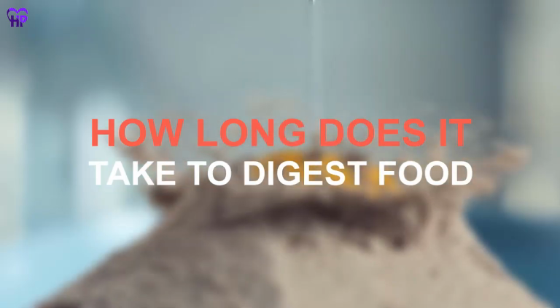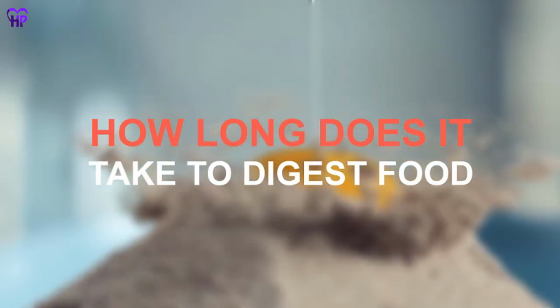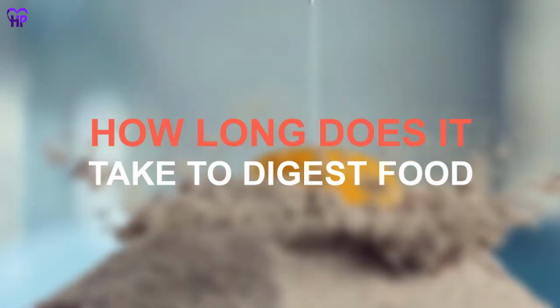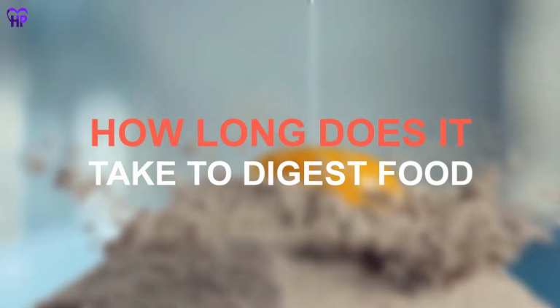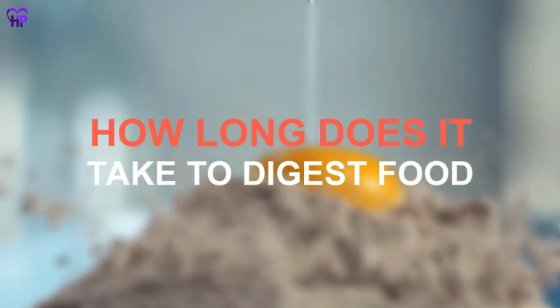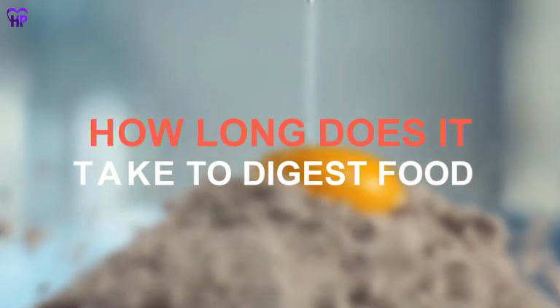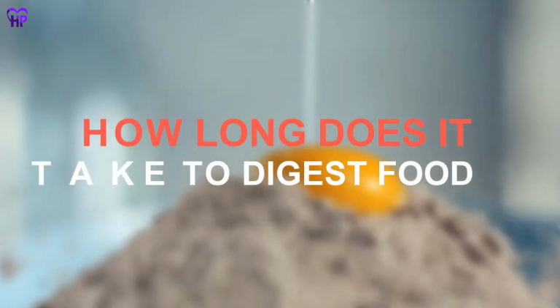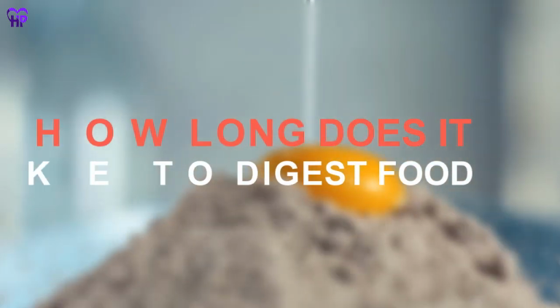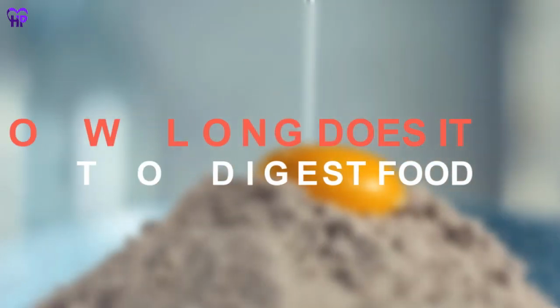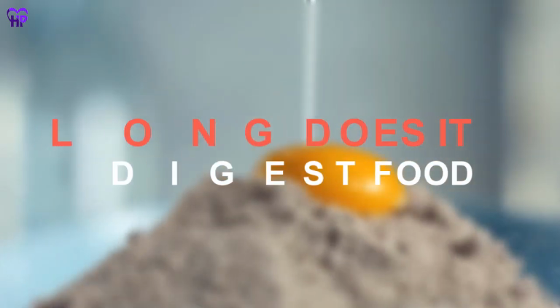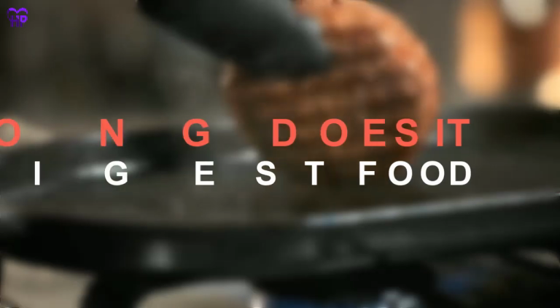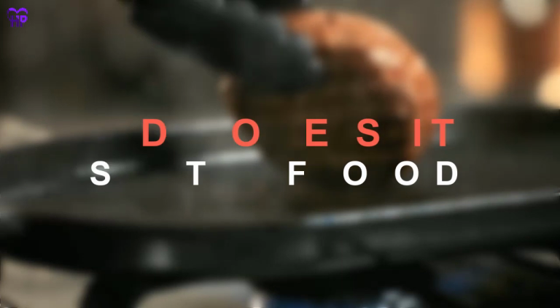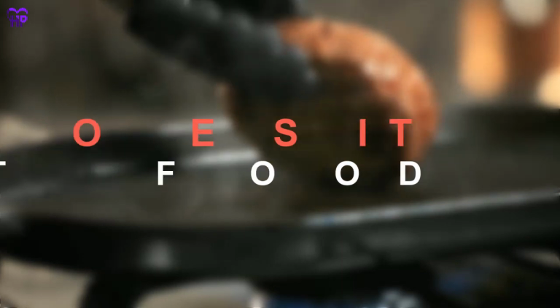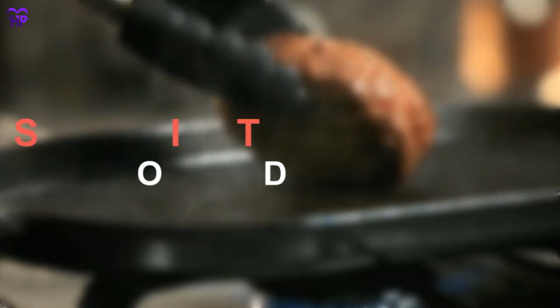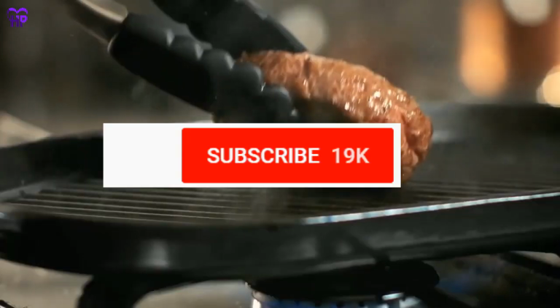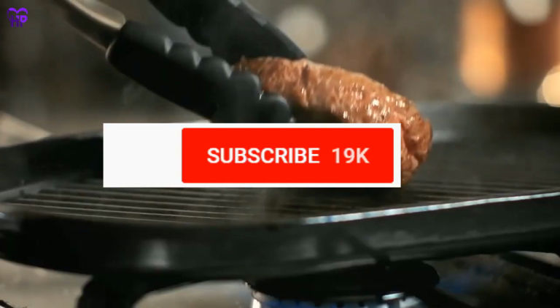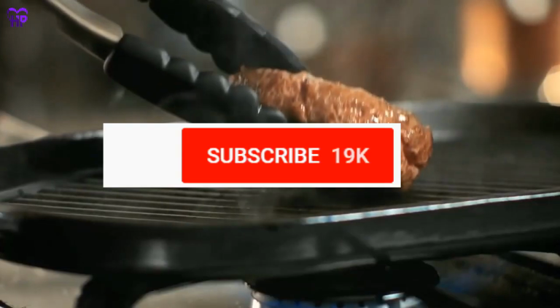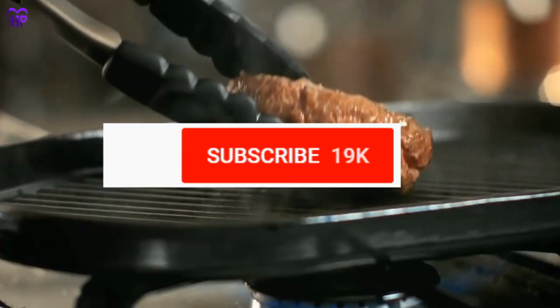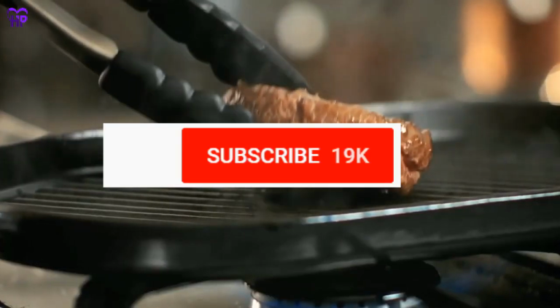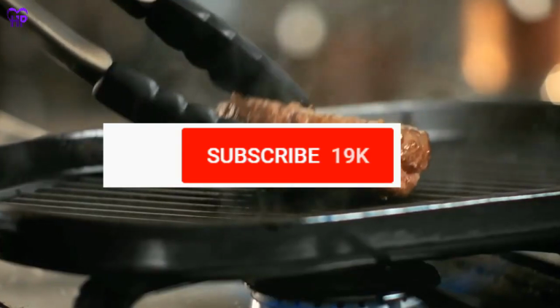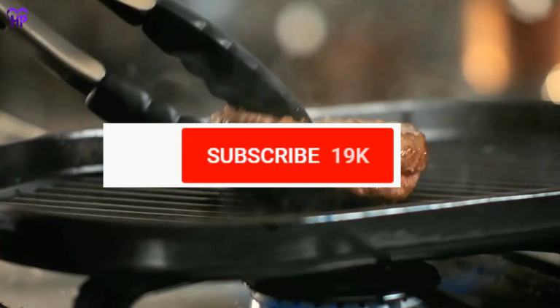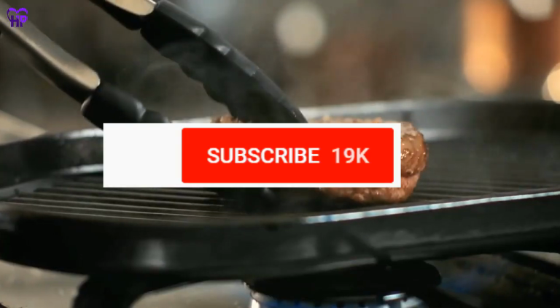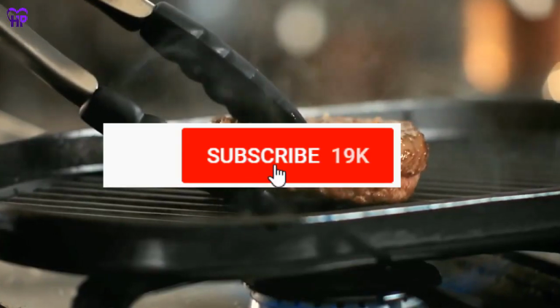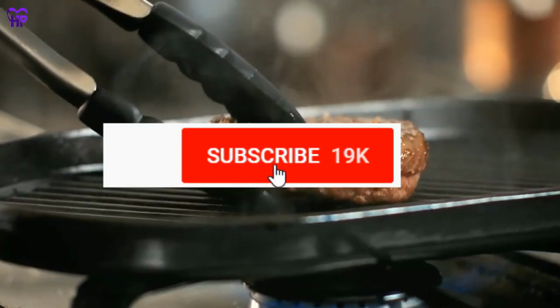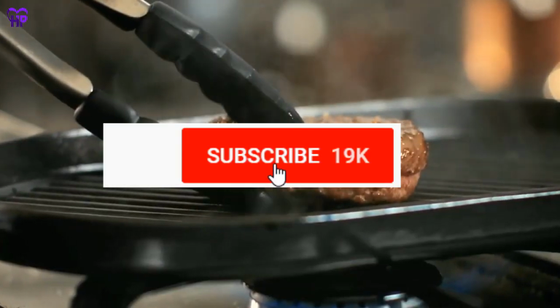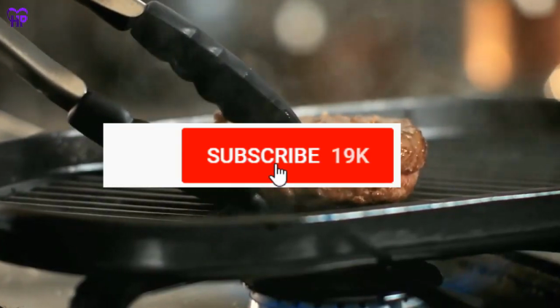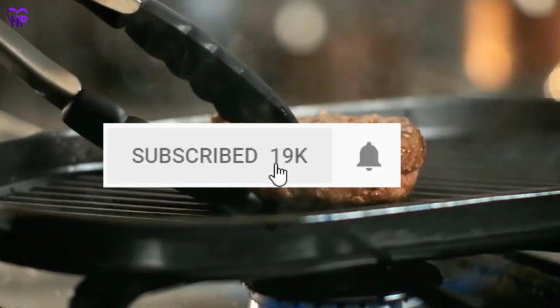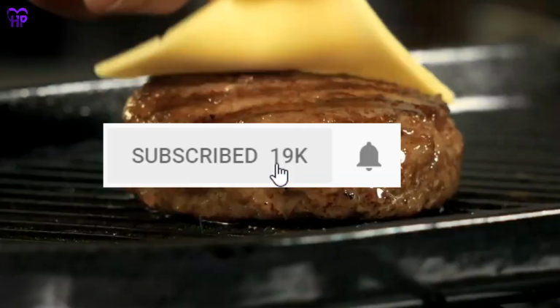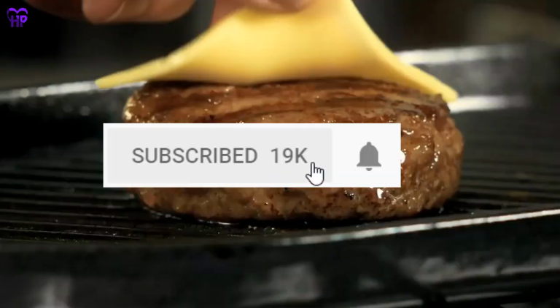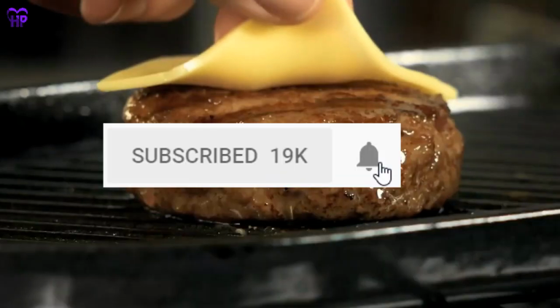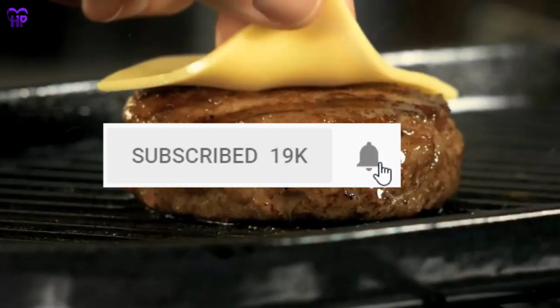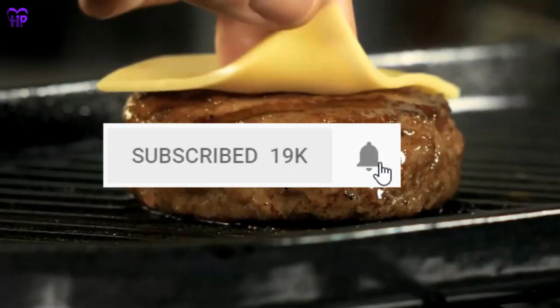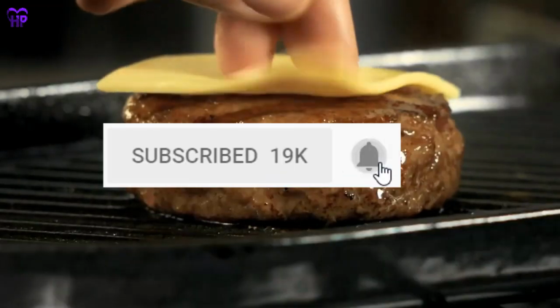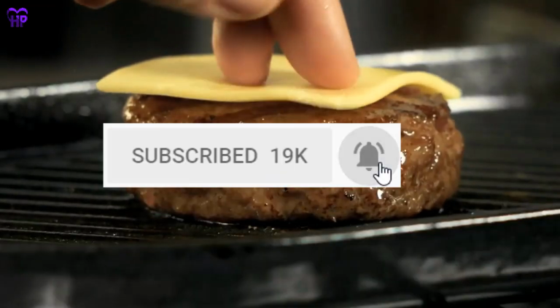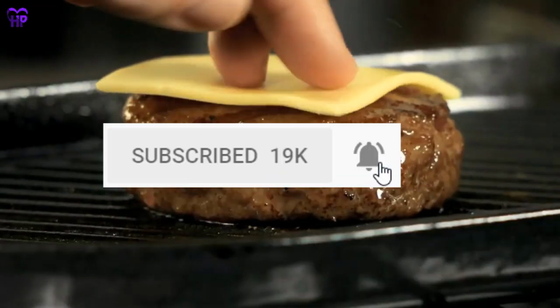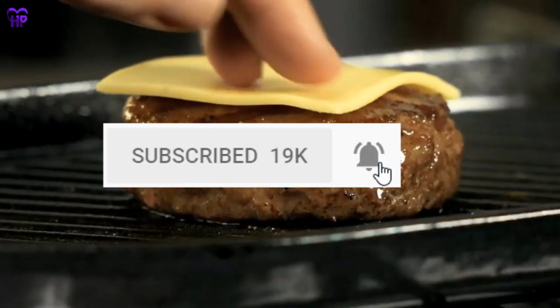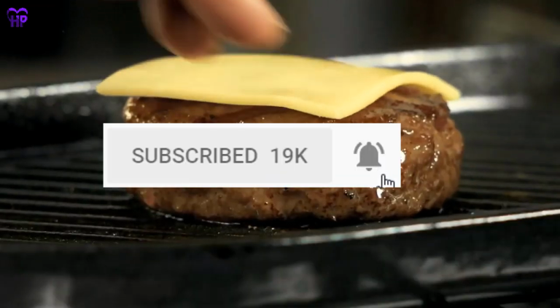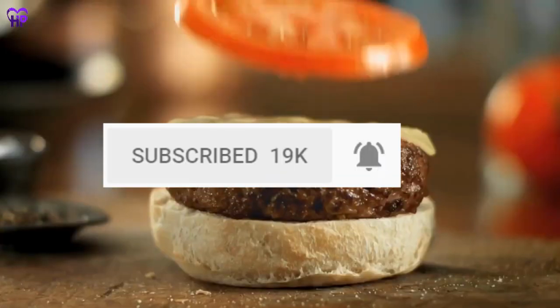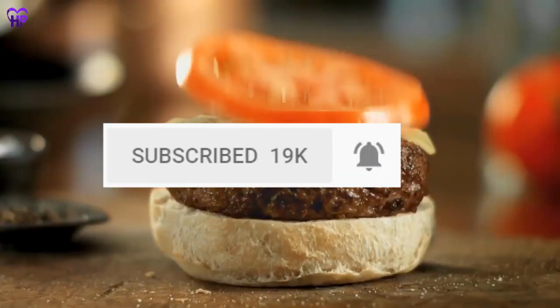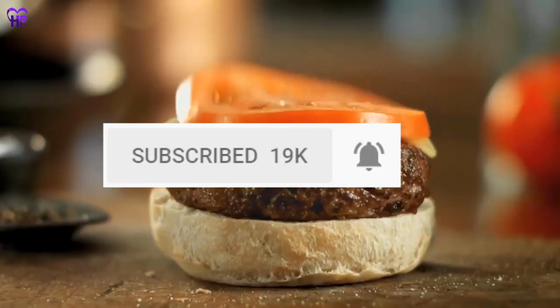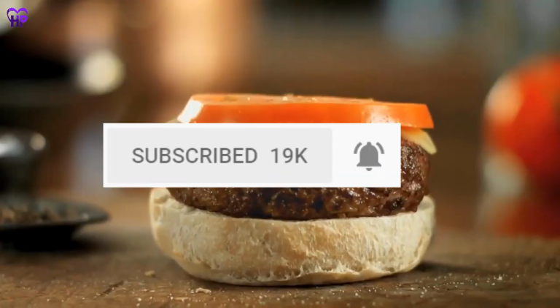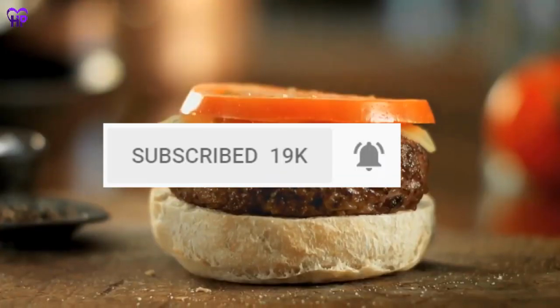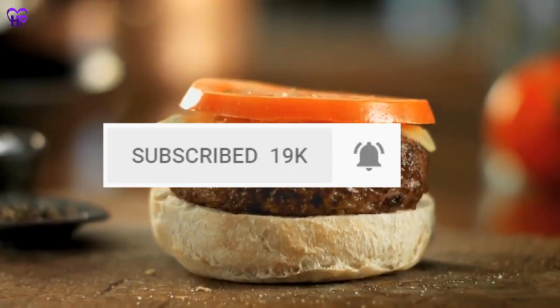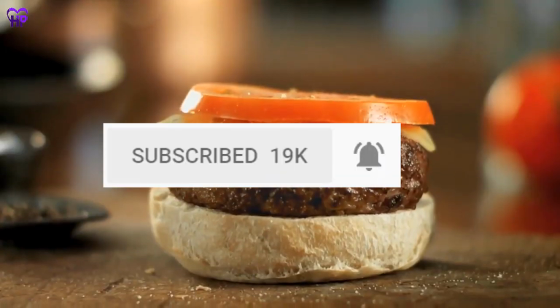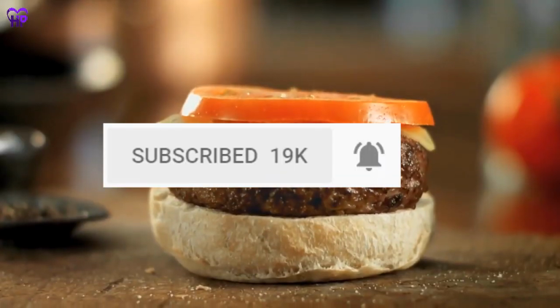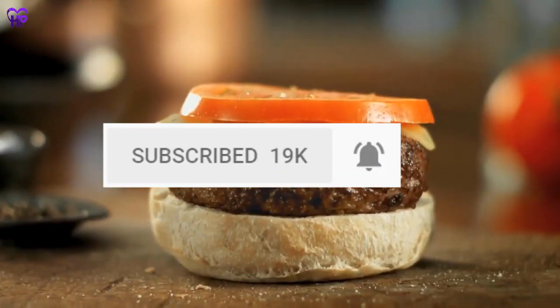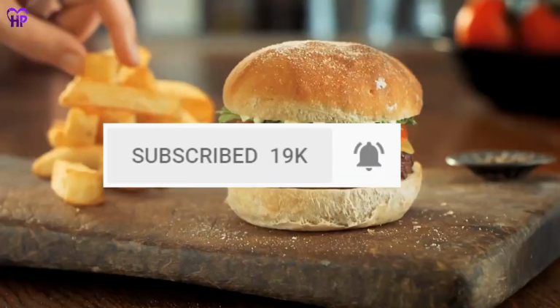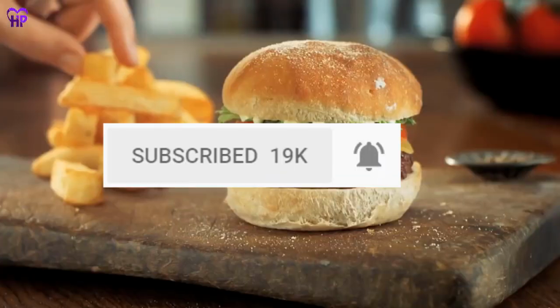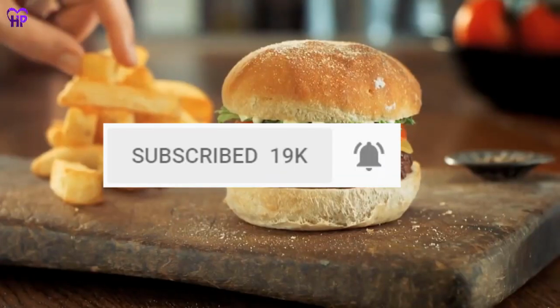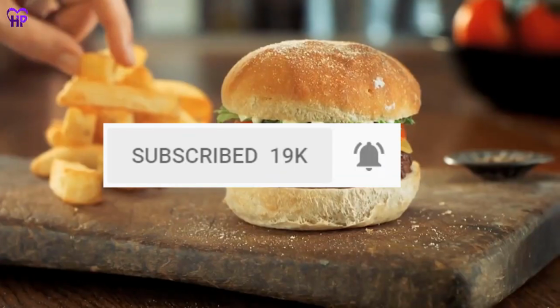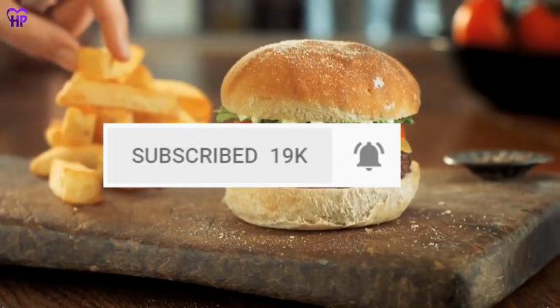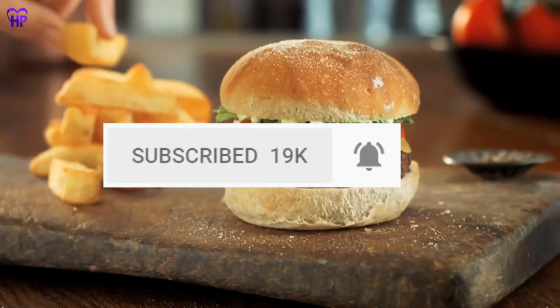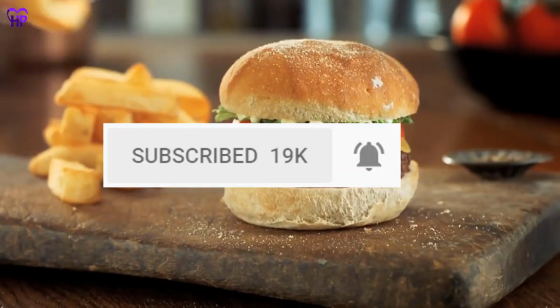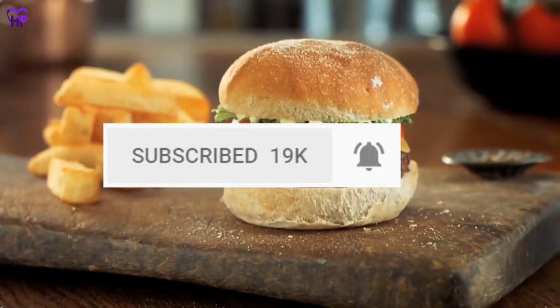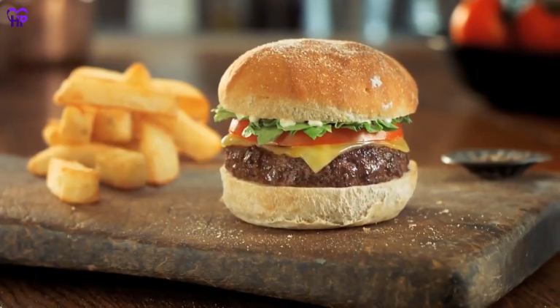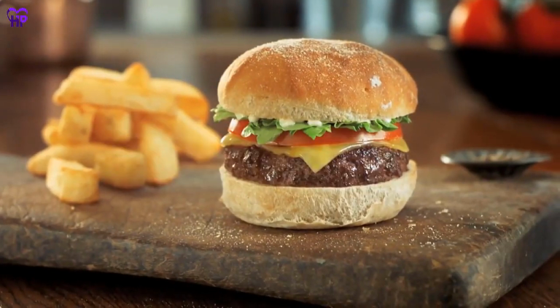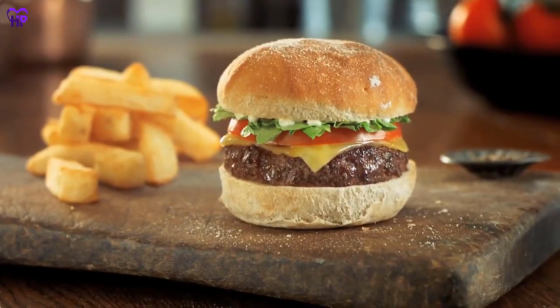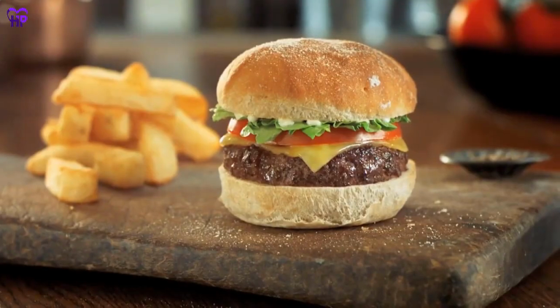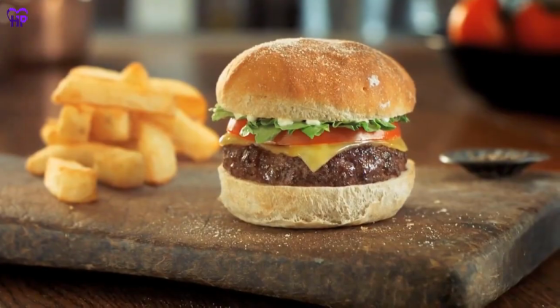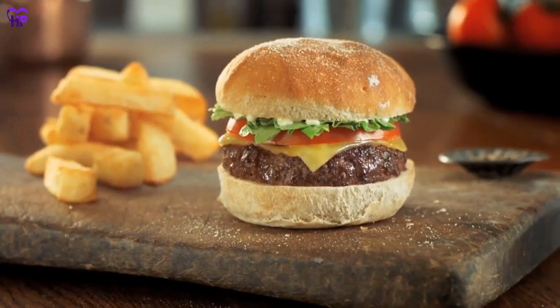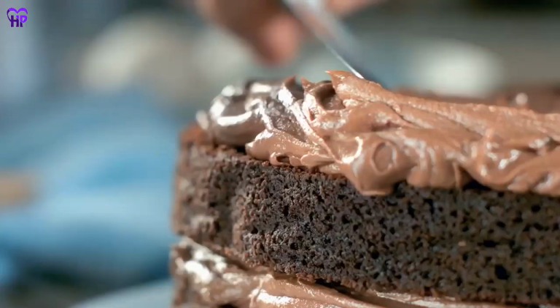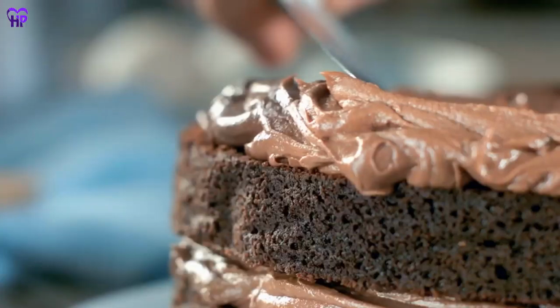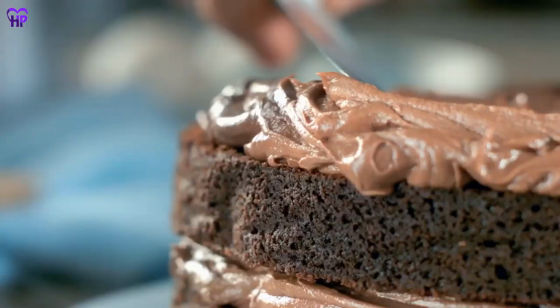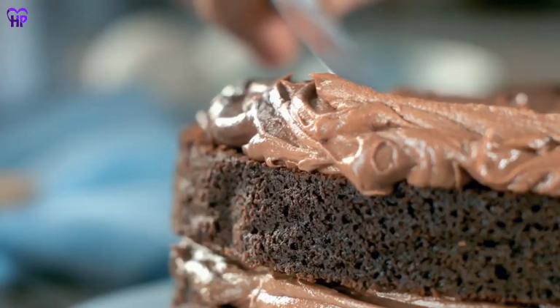If you are not our subscriber, hit the subscribe button and ring the bell icon to get our latest videos. Keep watching till the end, let's start quickly.